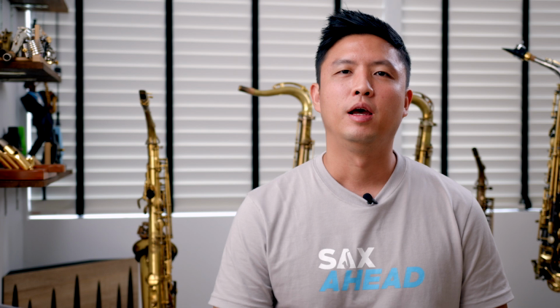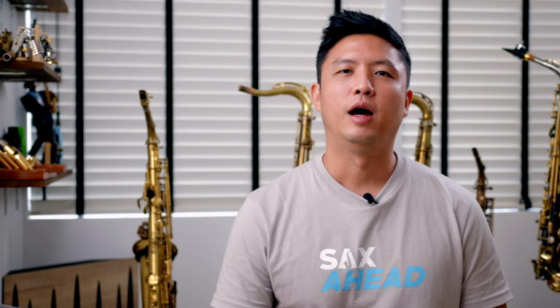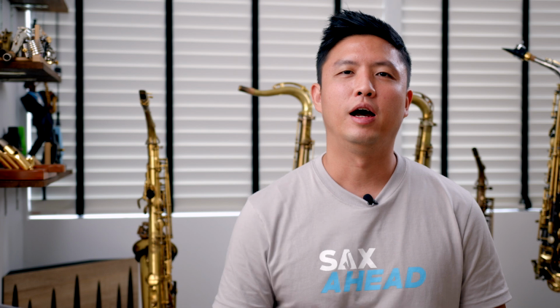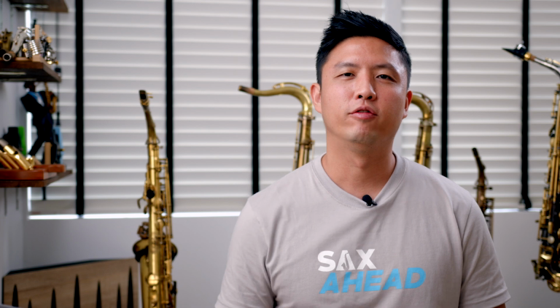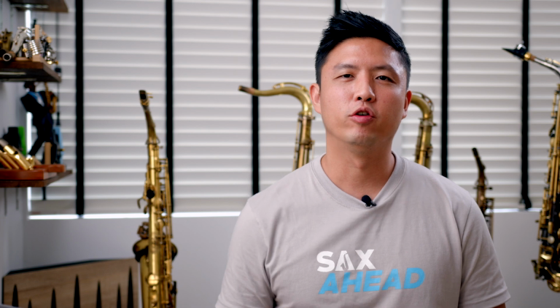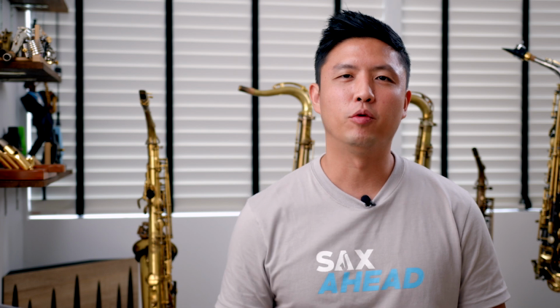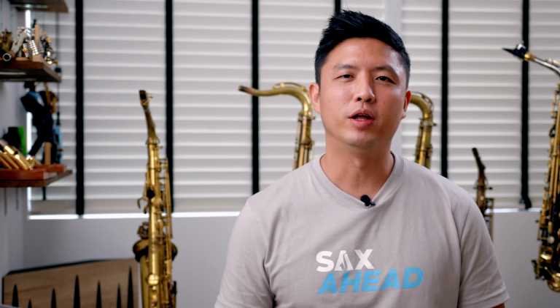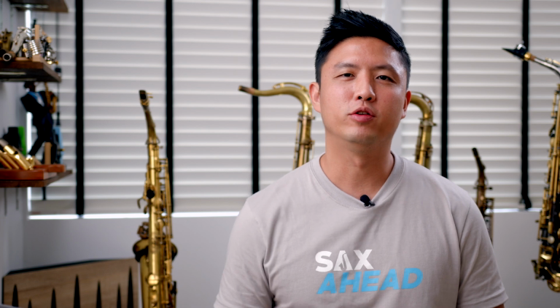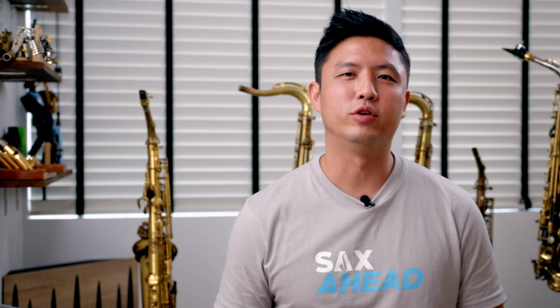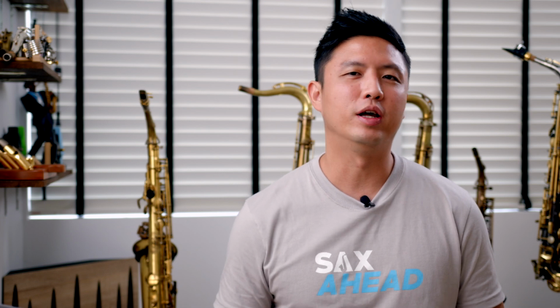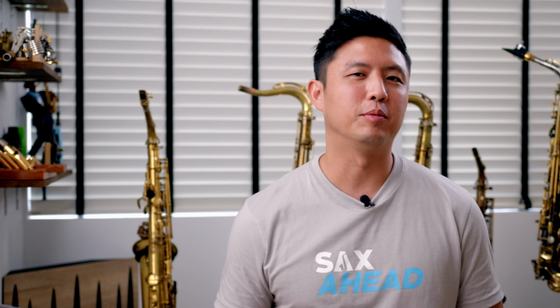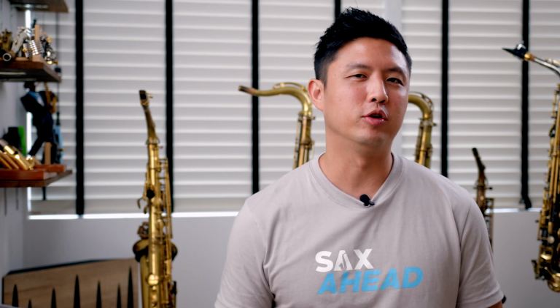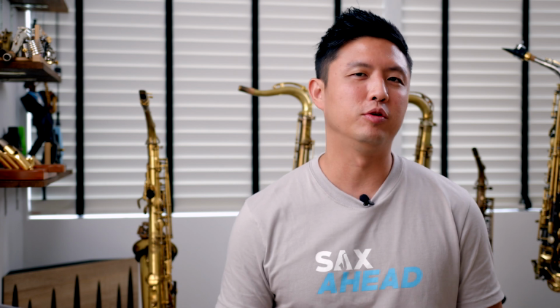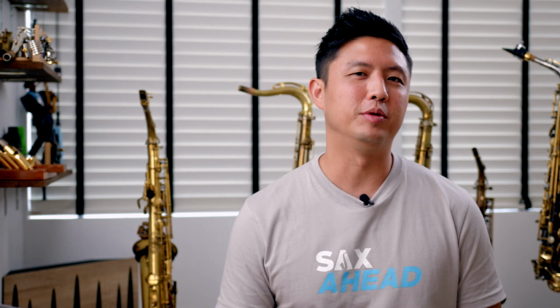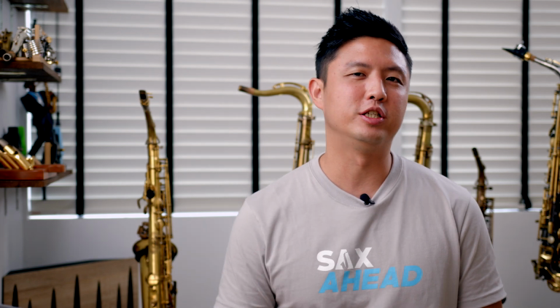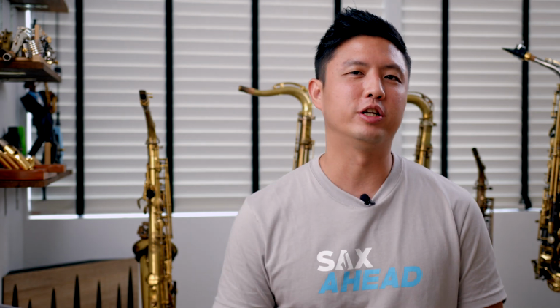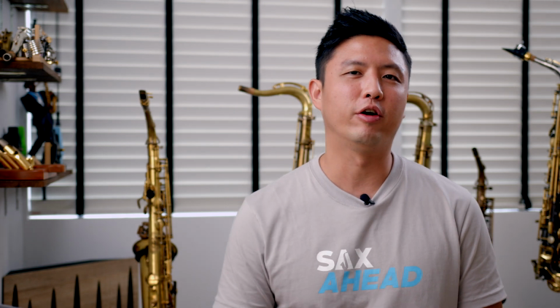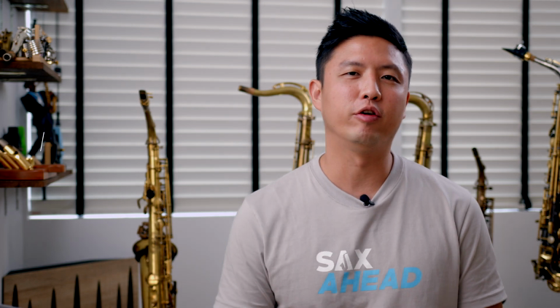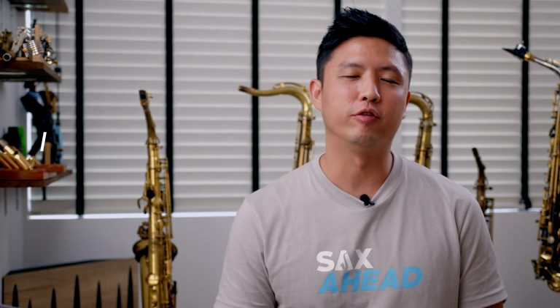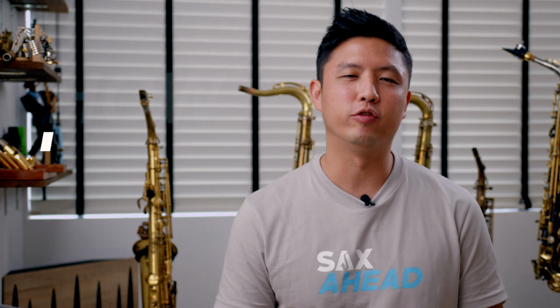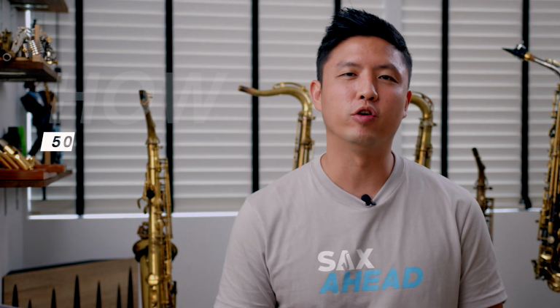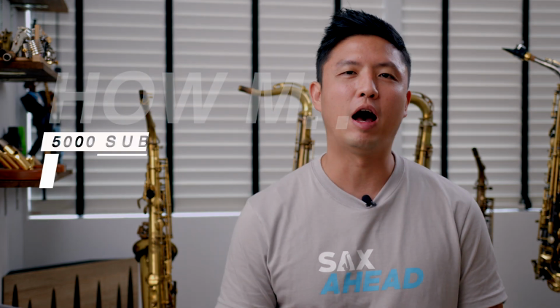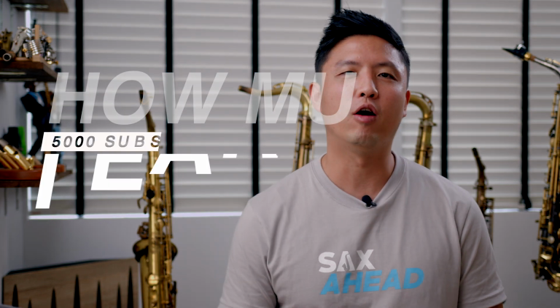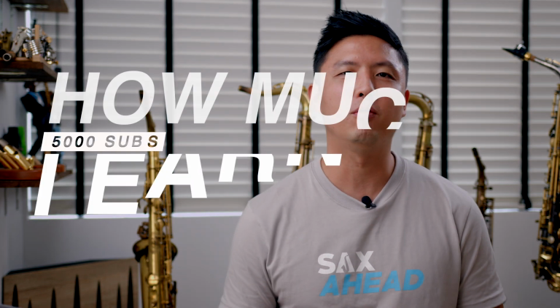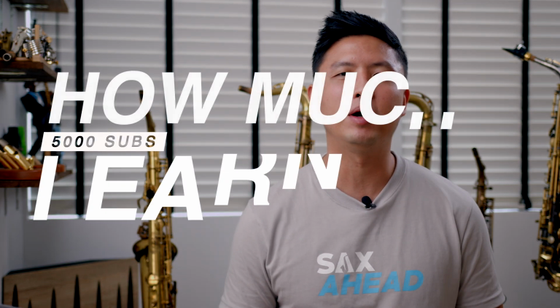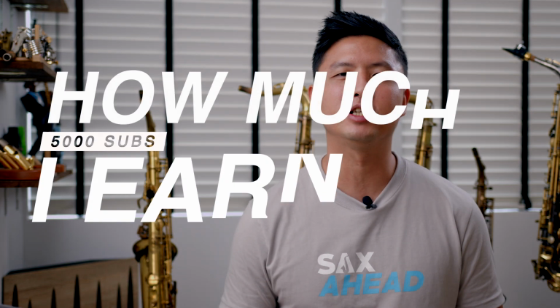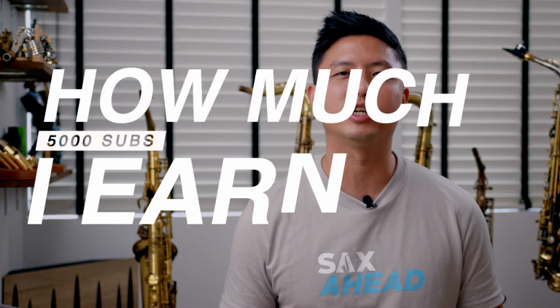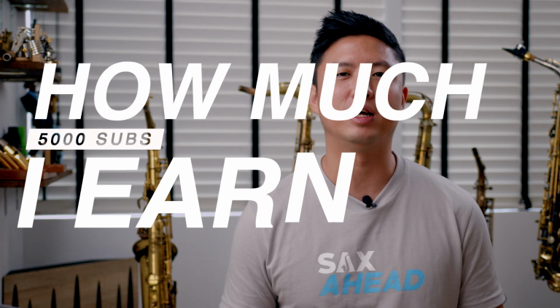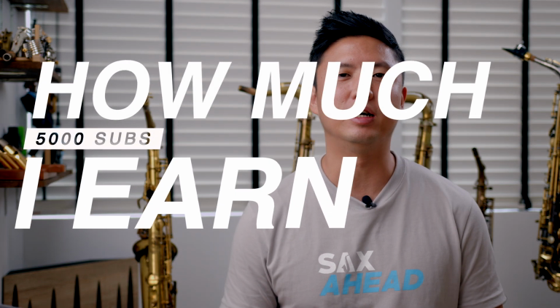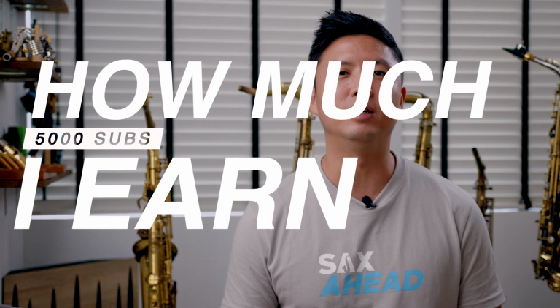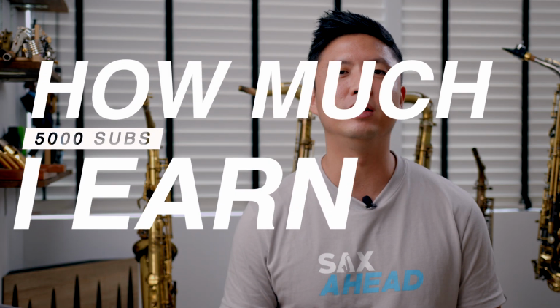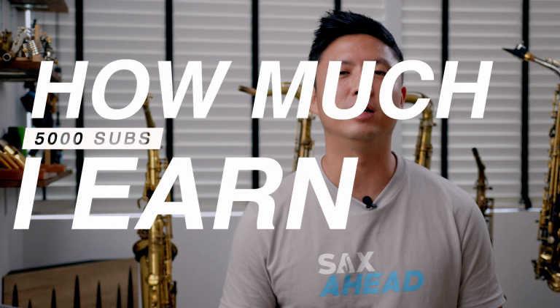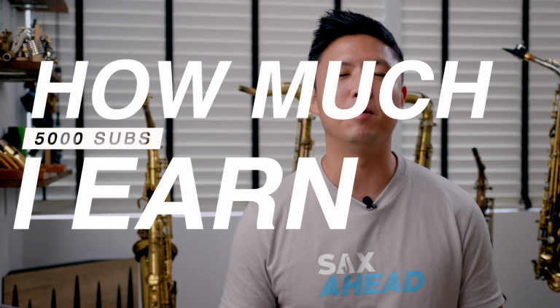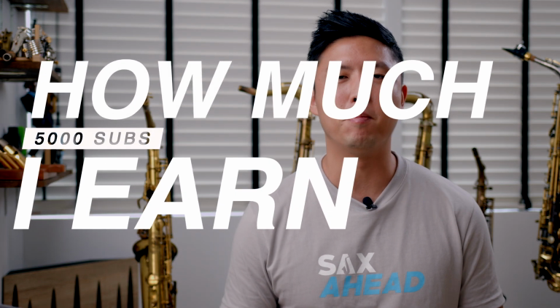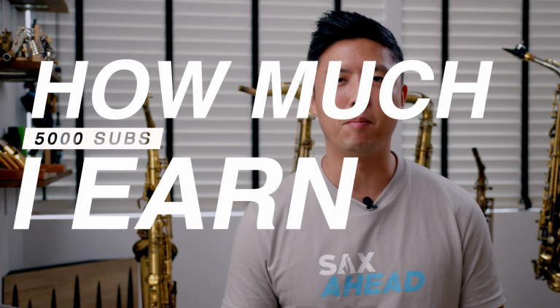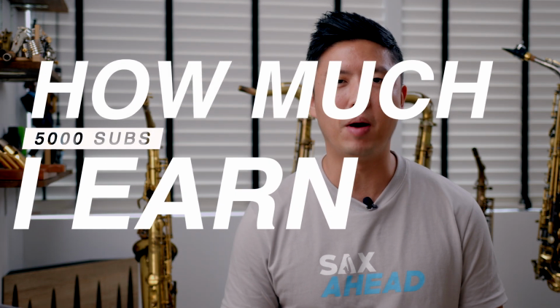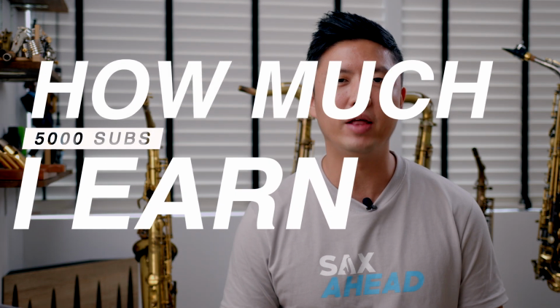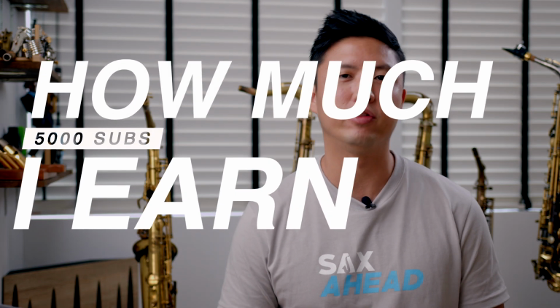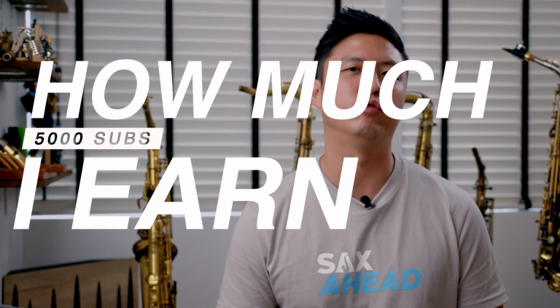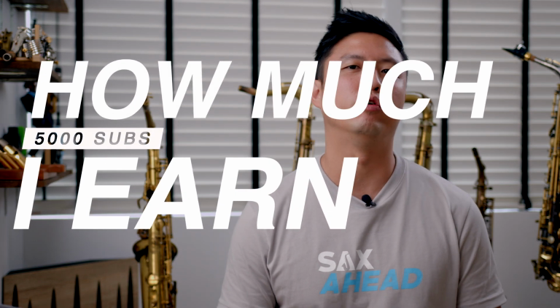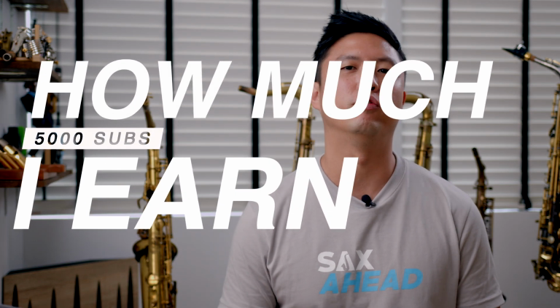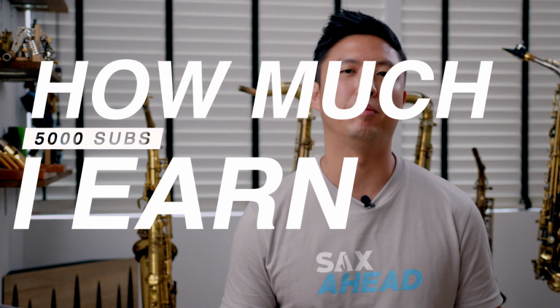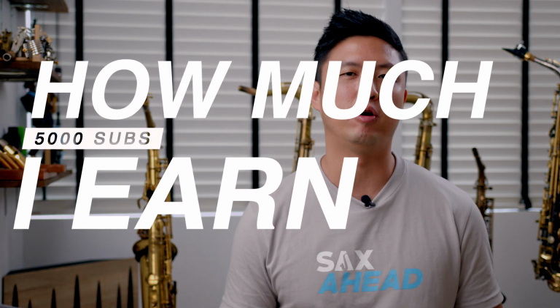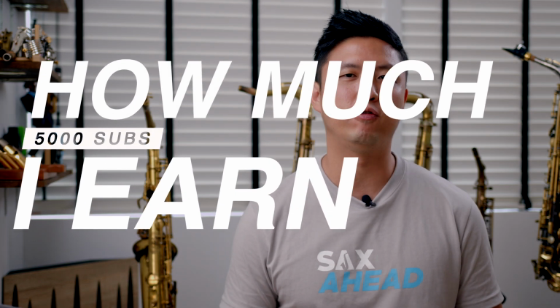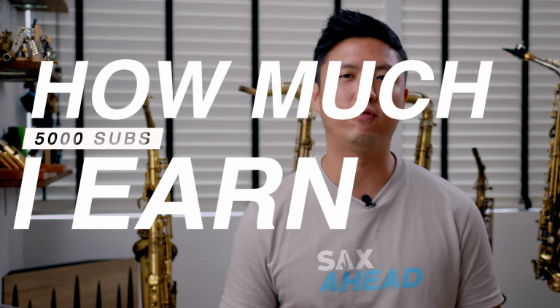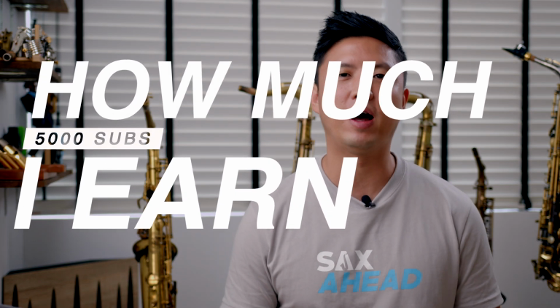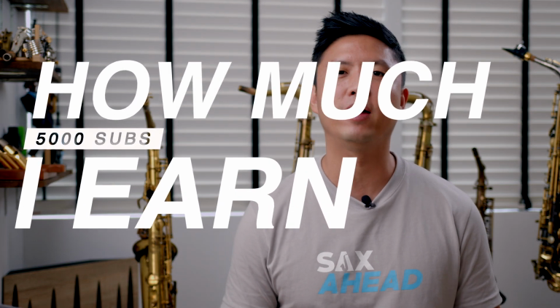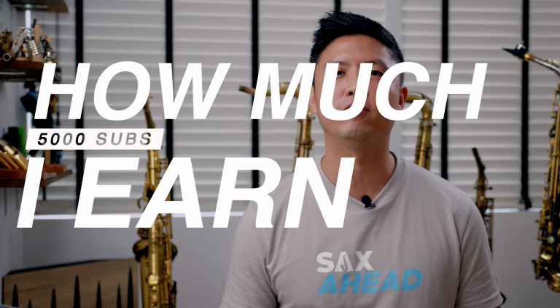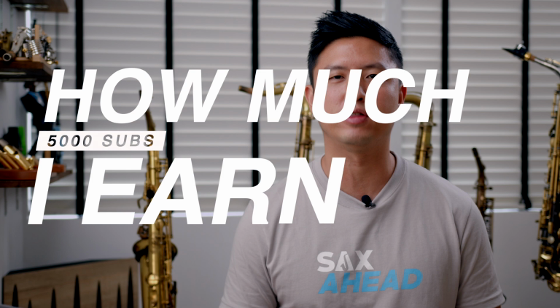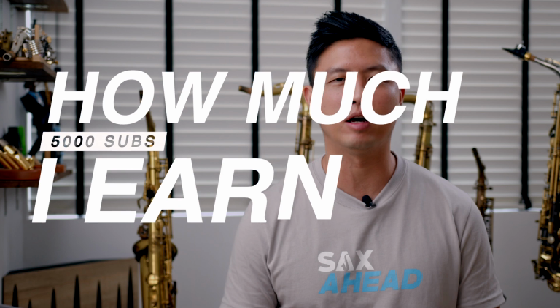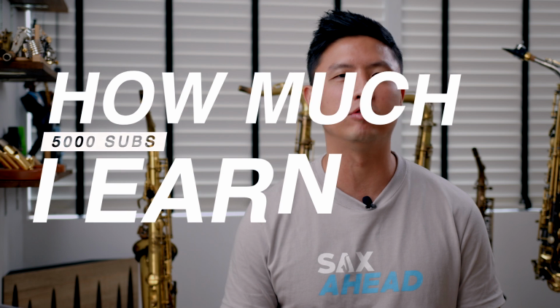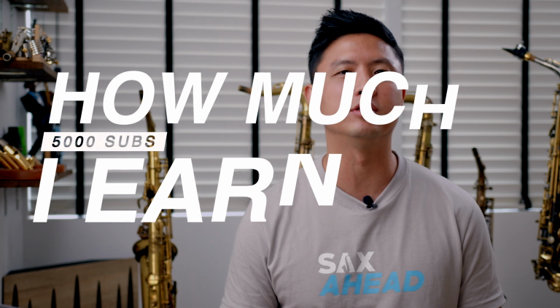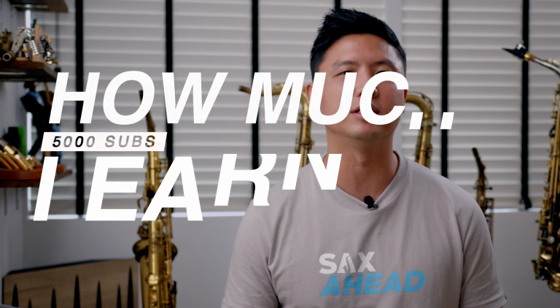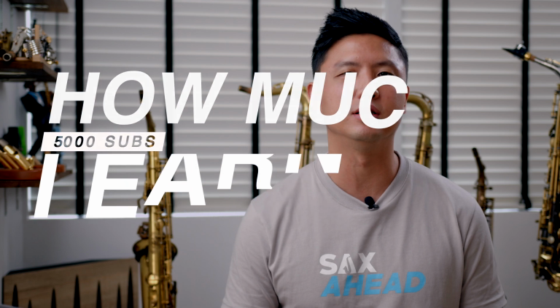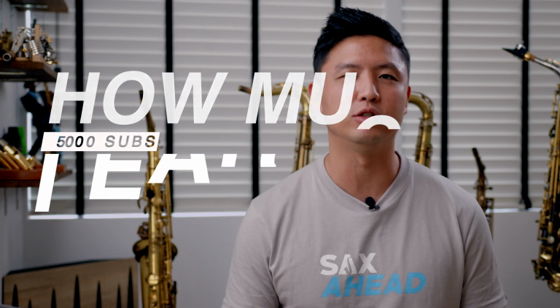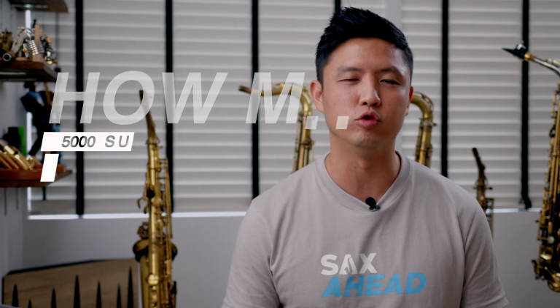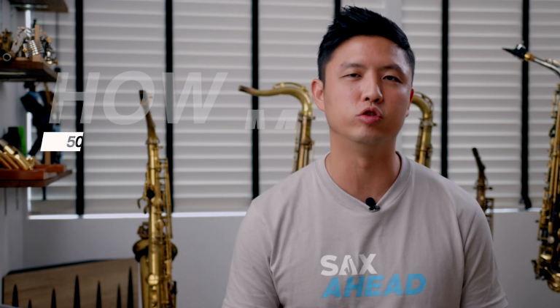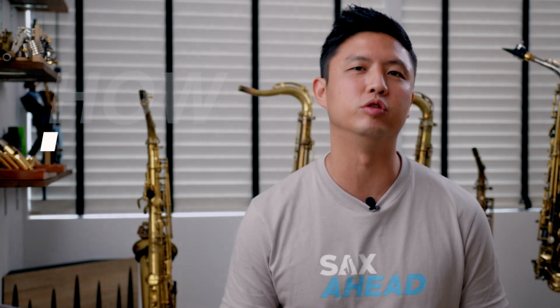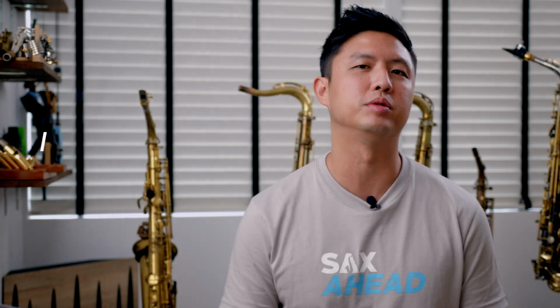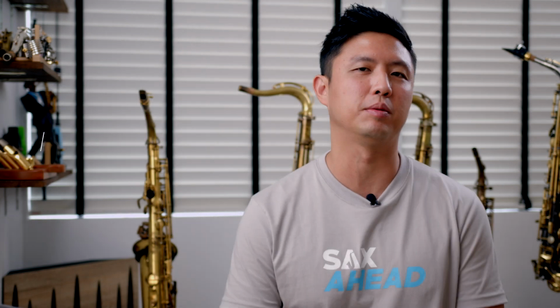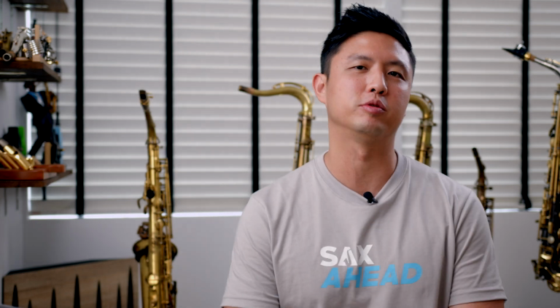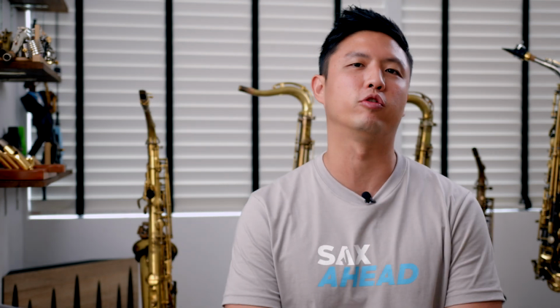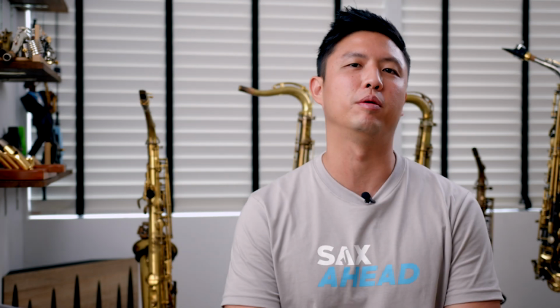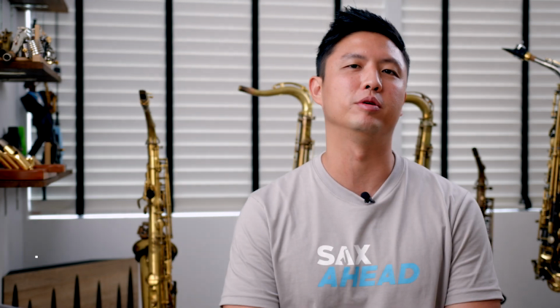Hi everyone, today I'm going to be sharing with you how much I earn a month with about 5,000 YouTube subscribers.